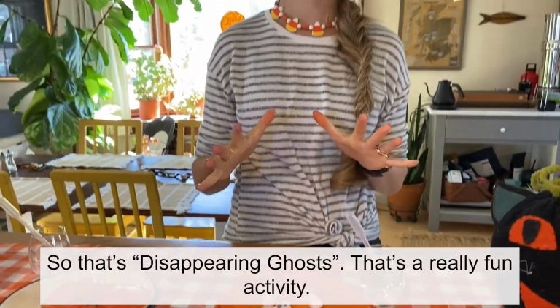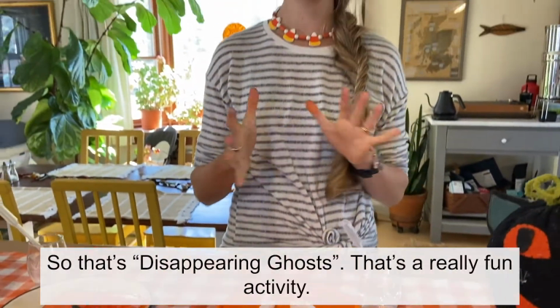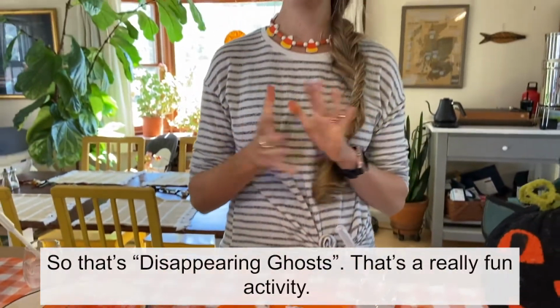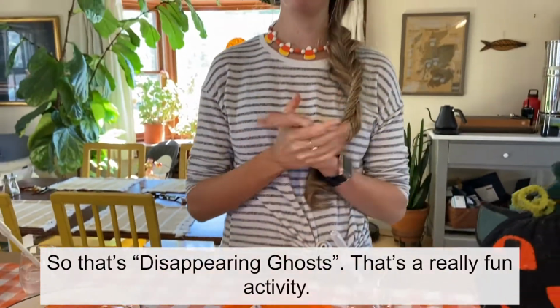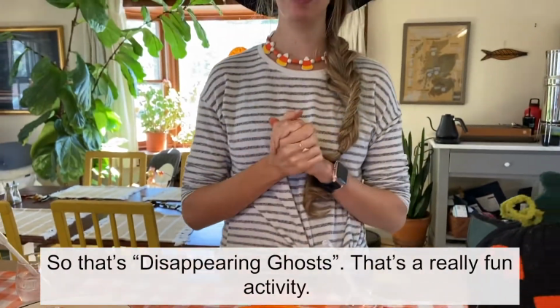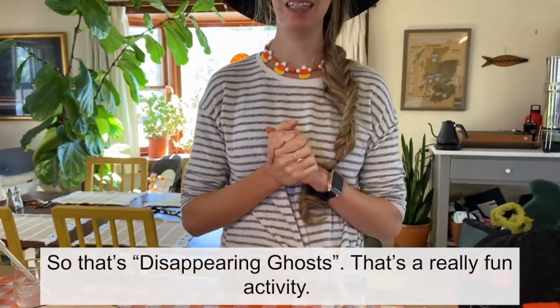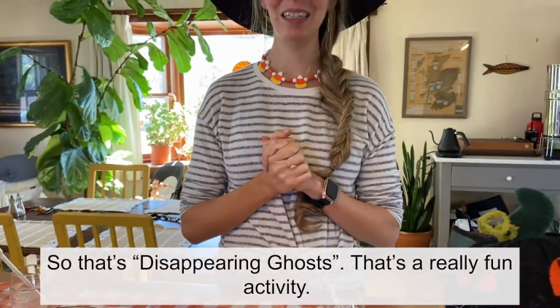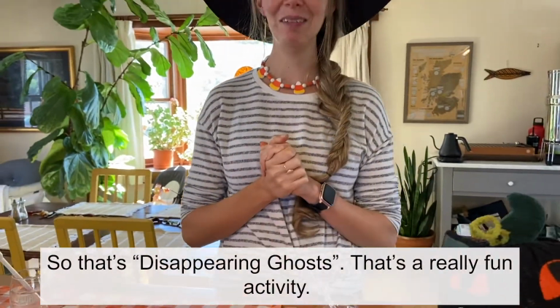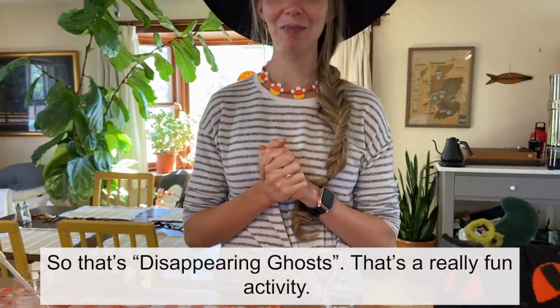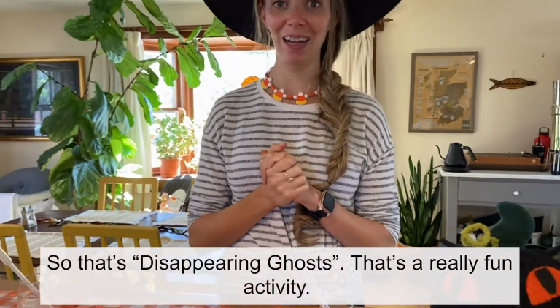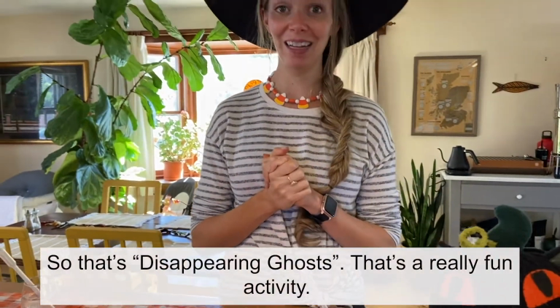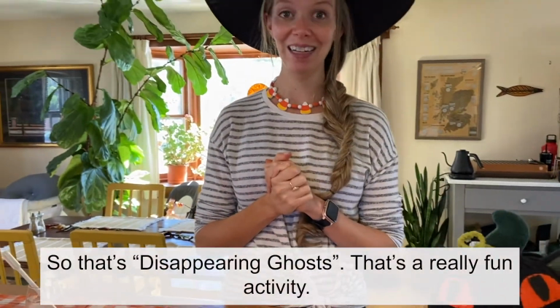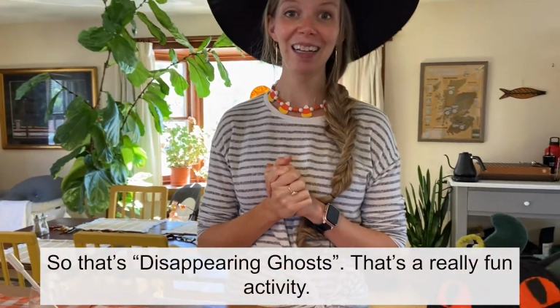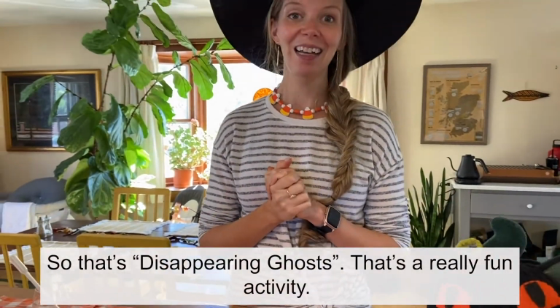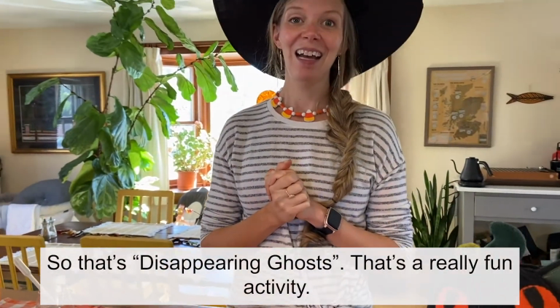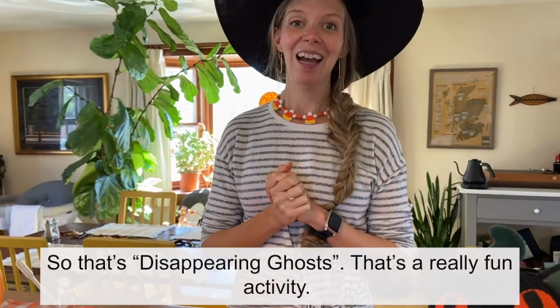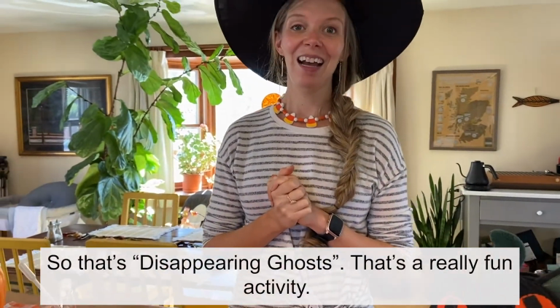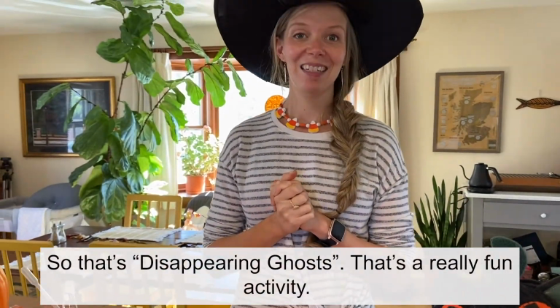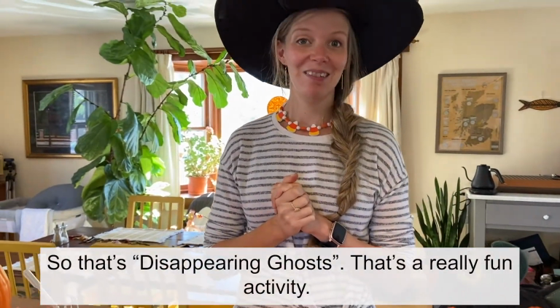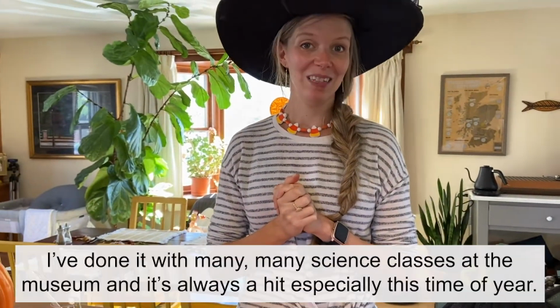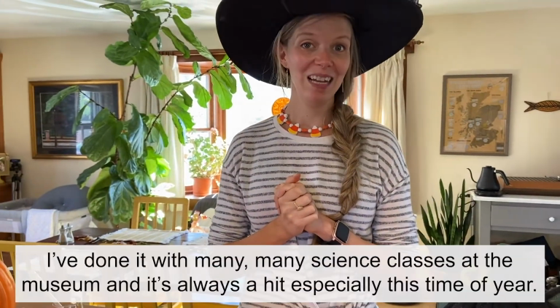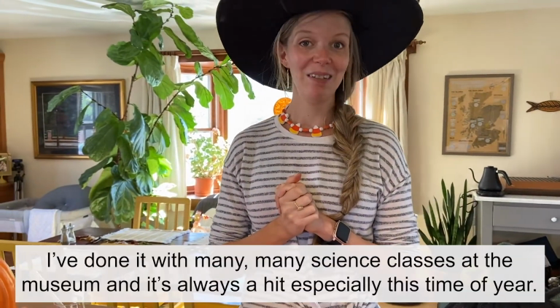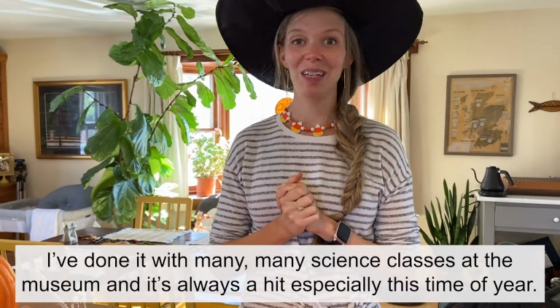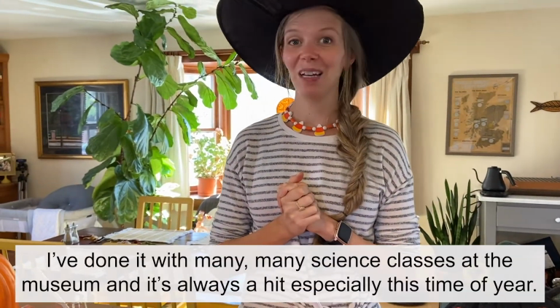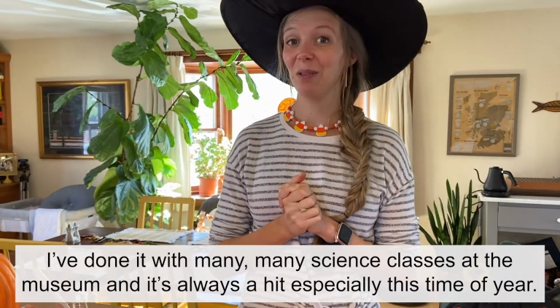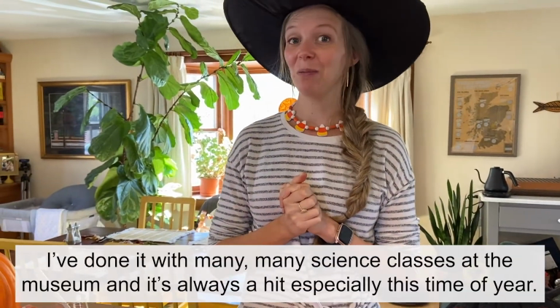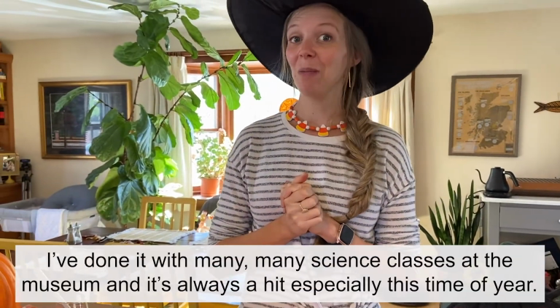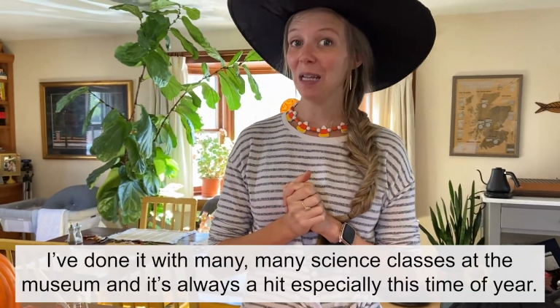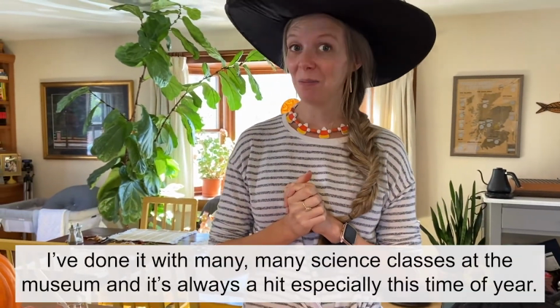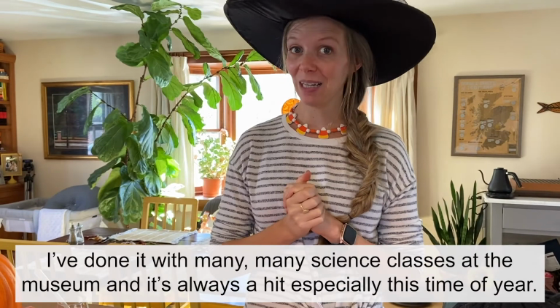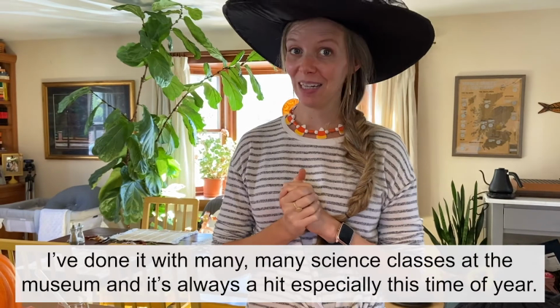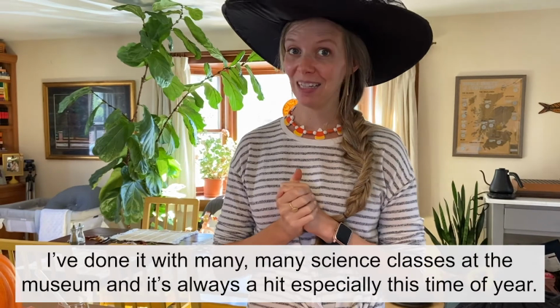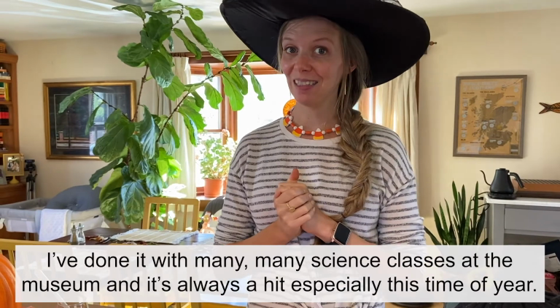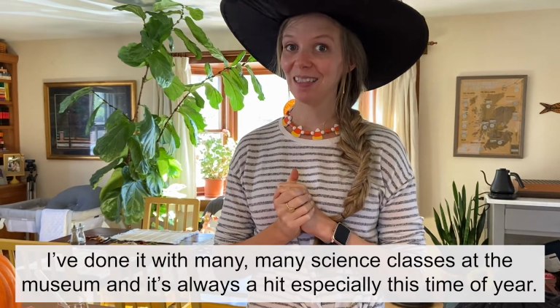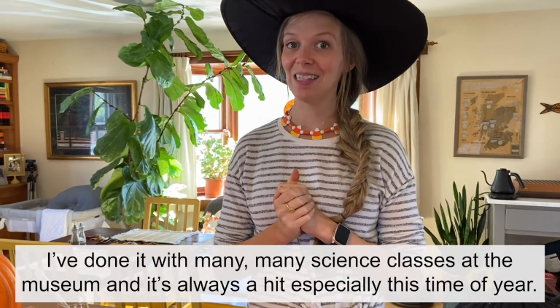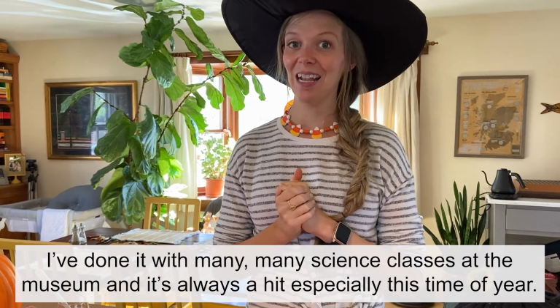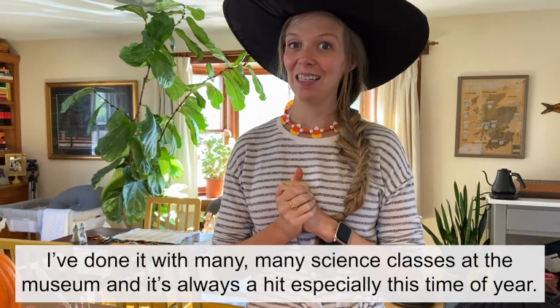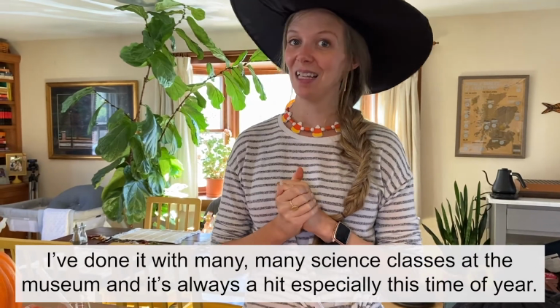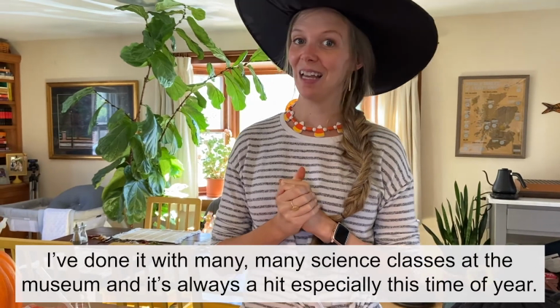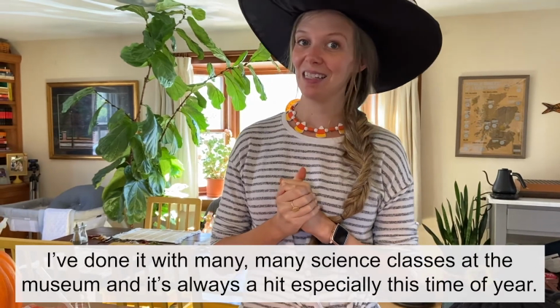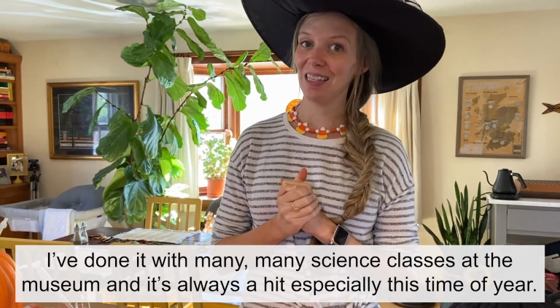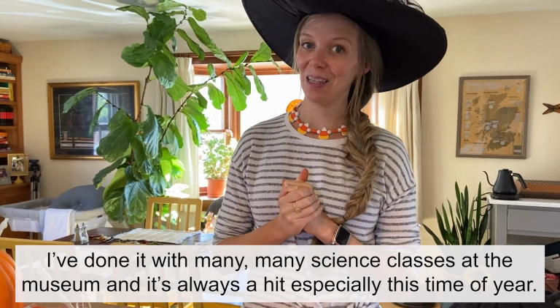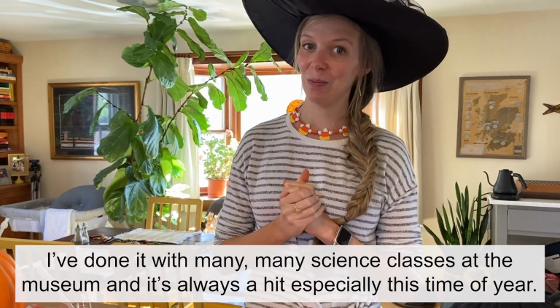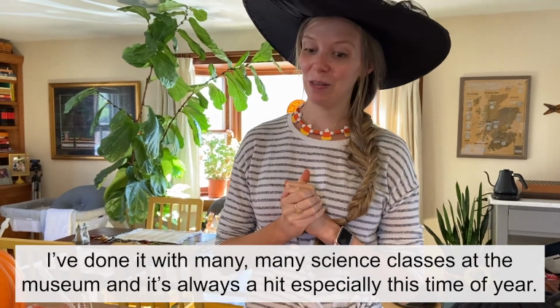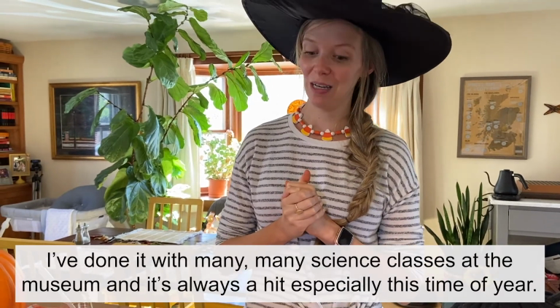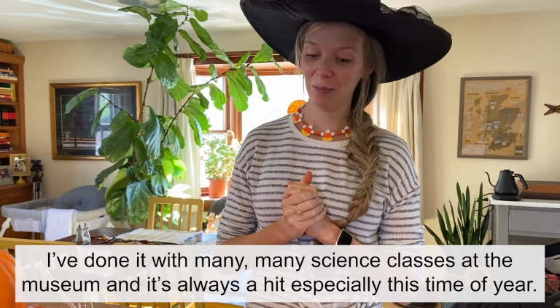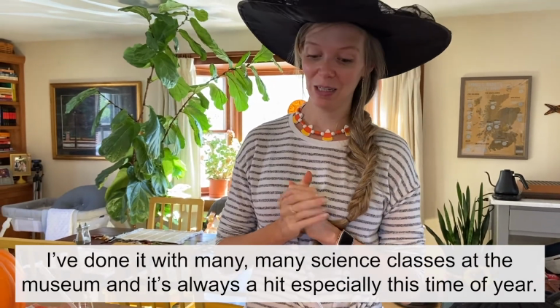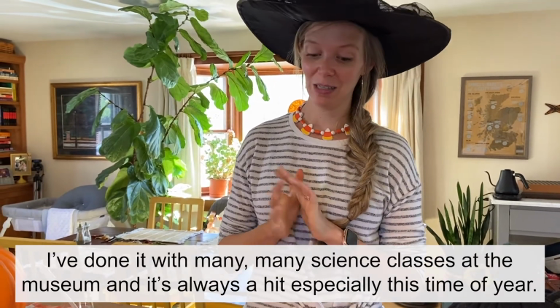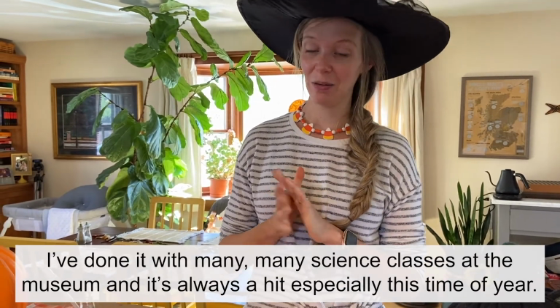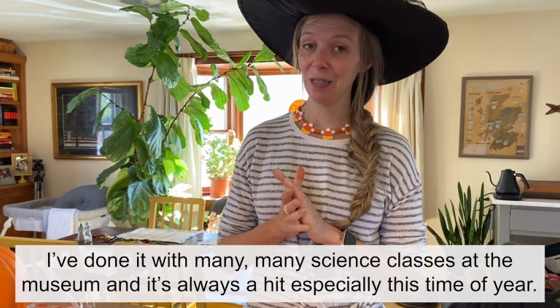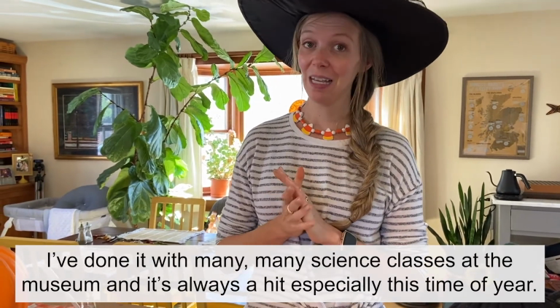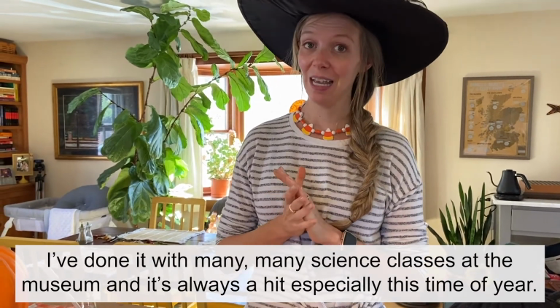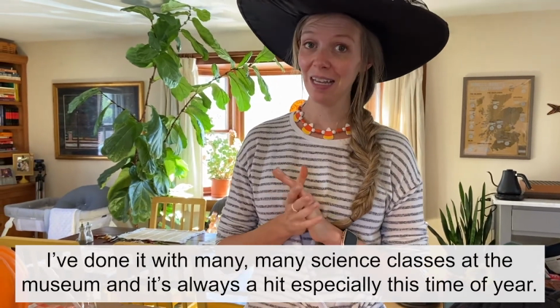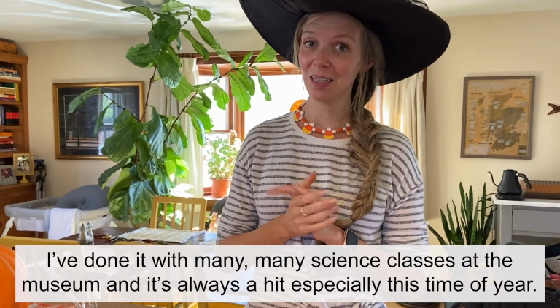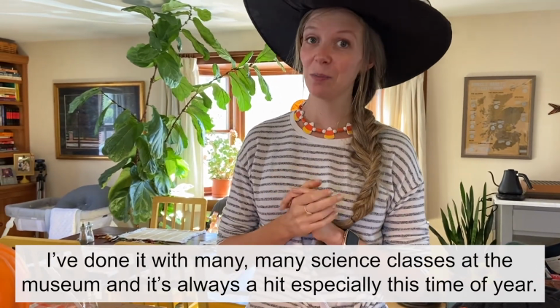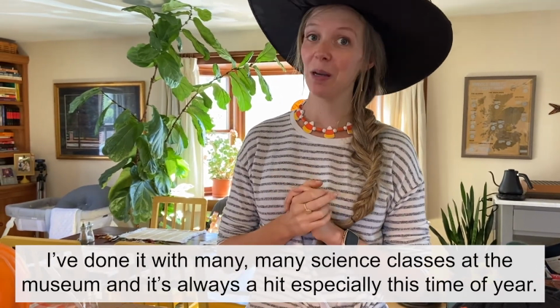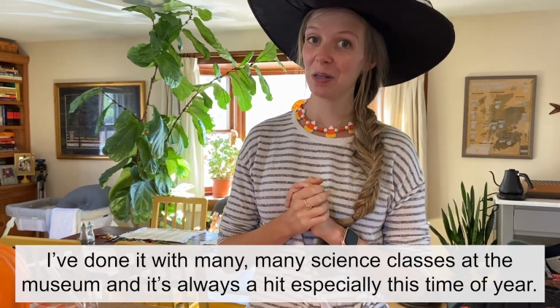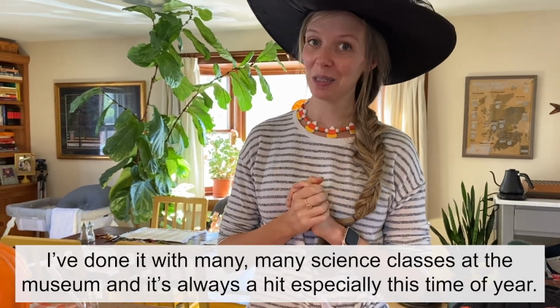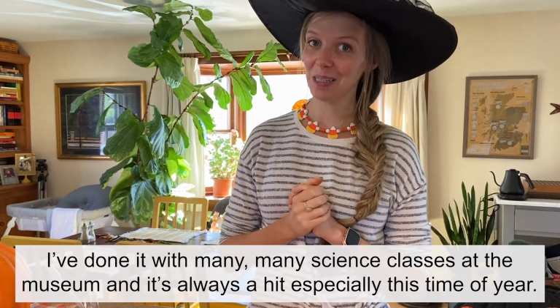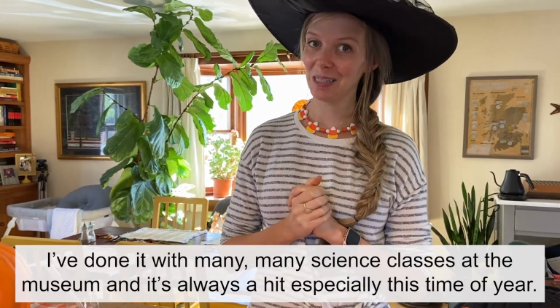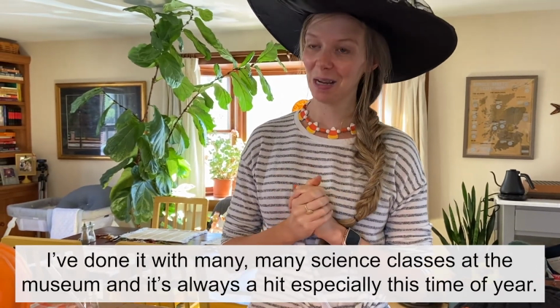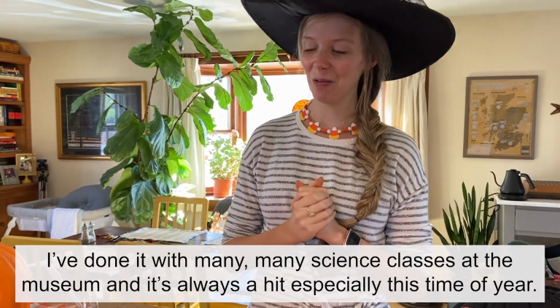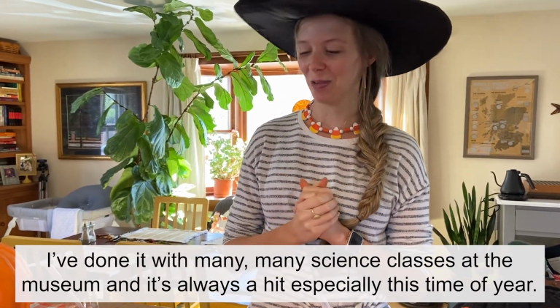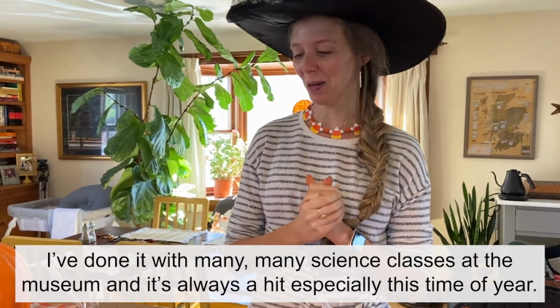That is disappearing ghosts — a really fun activity. I've done it with many many science classes at the museum and it's always a hit, especially this time of year.